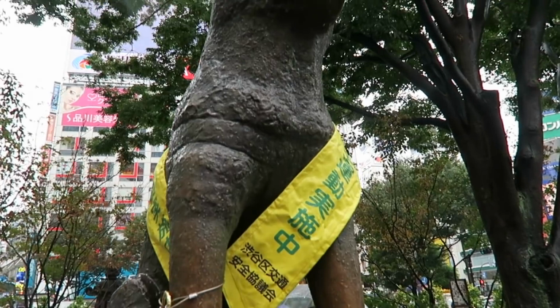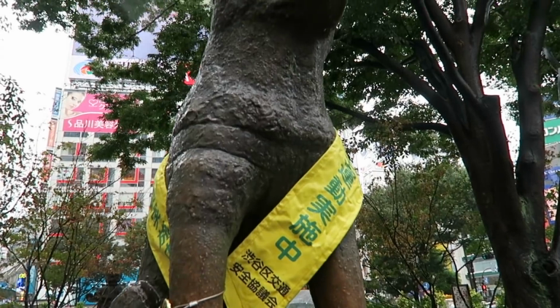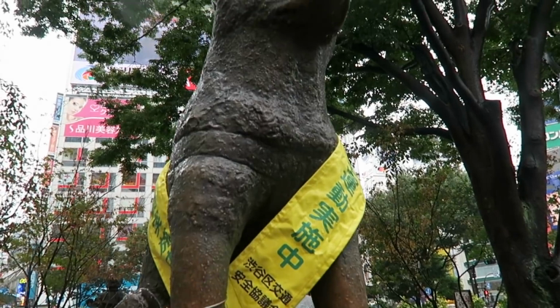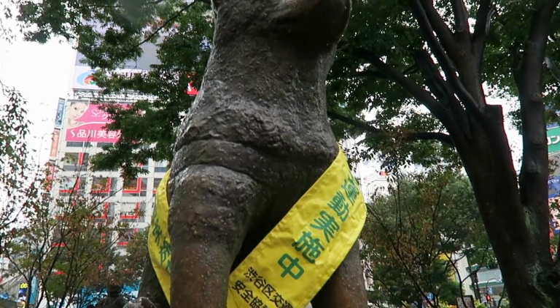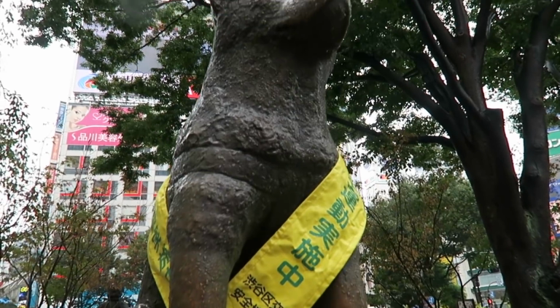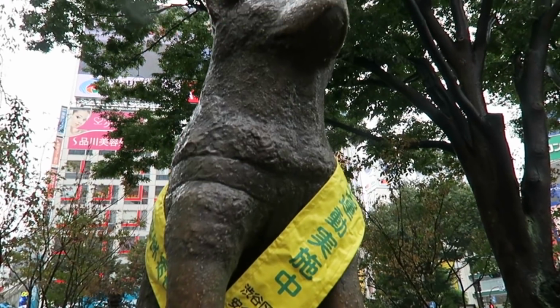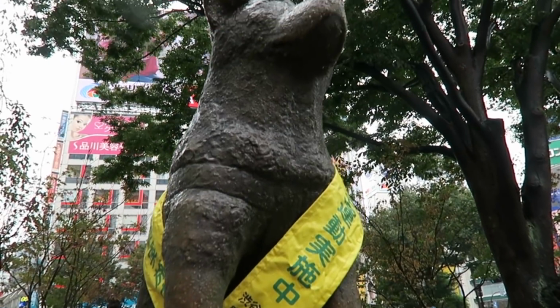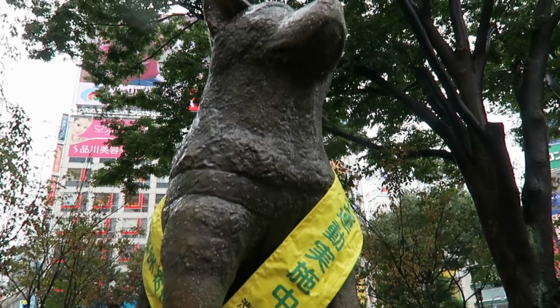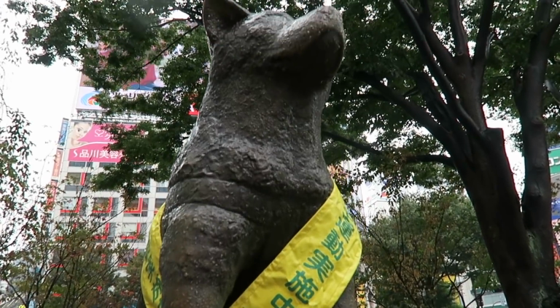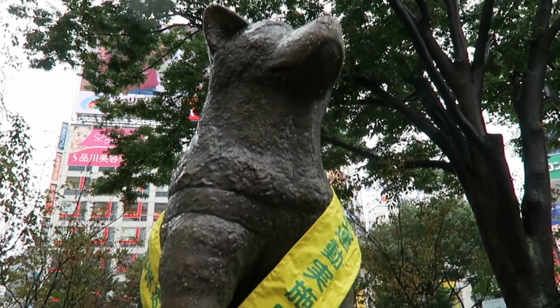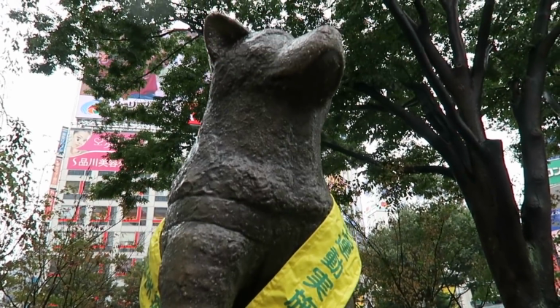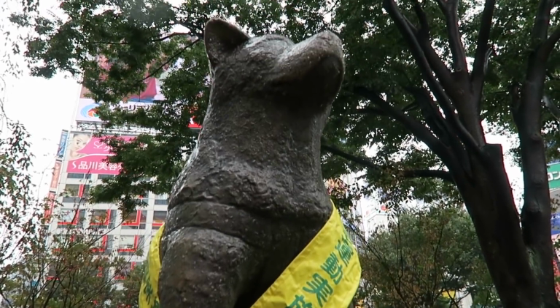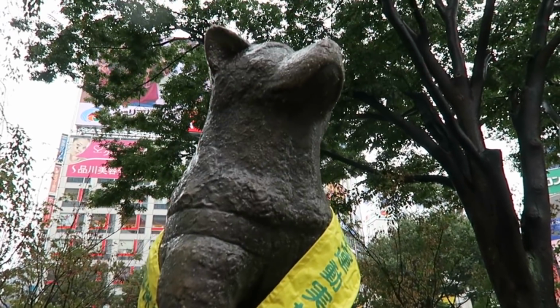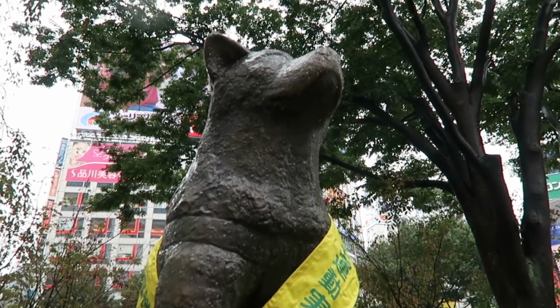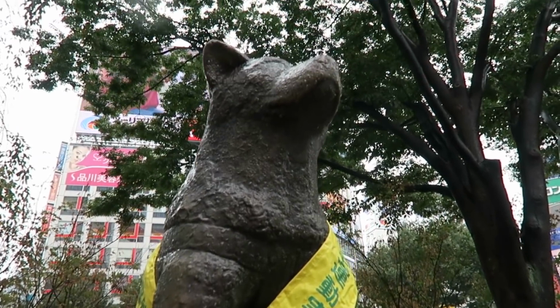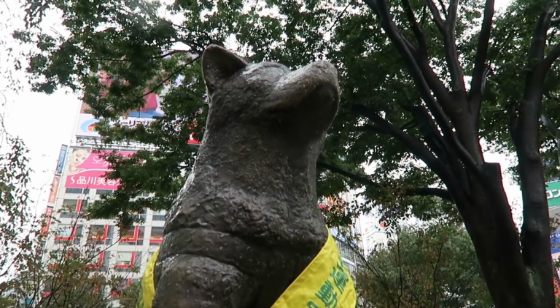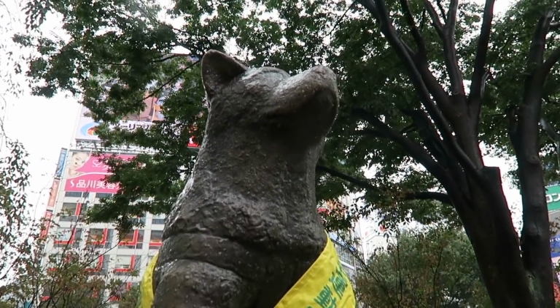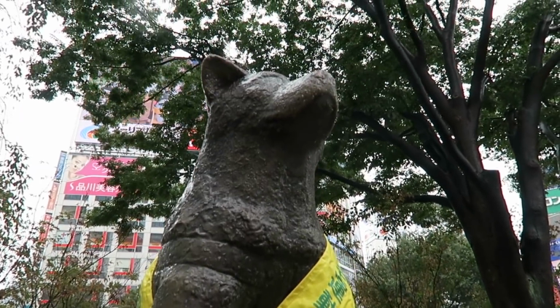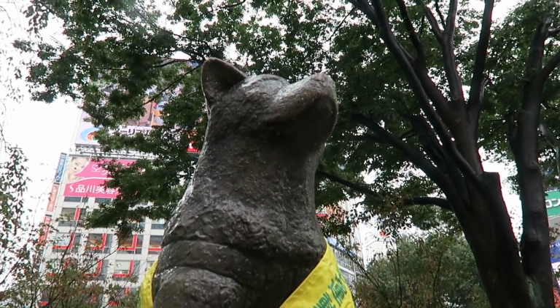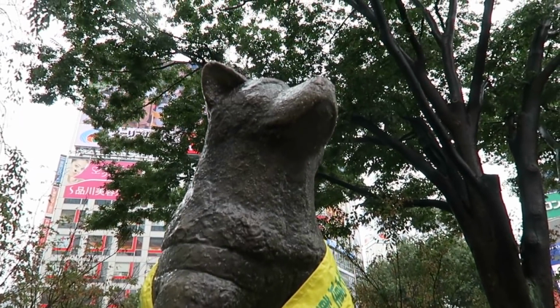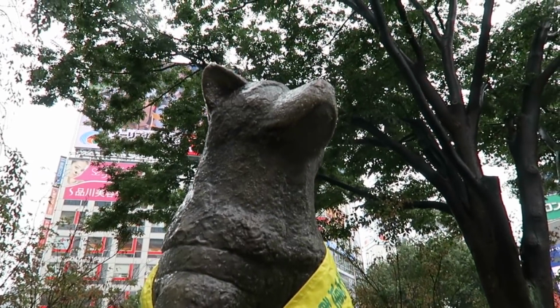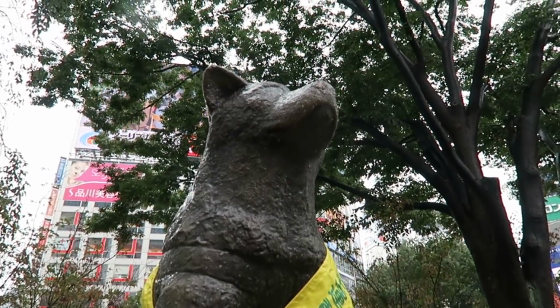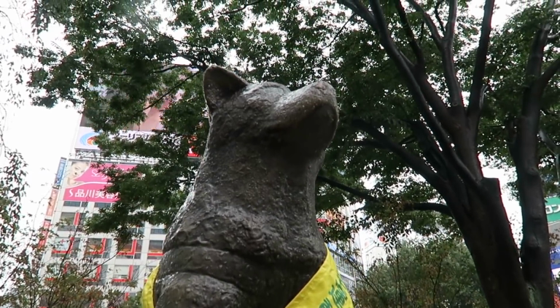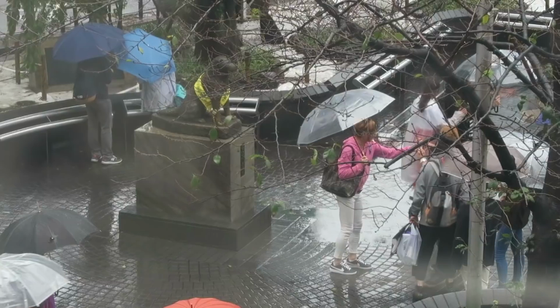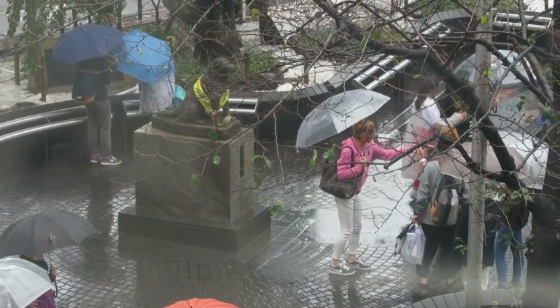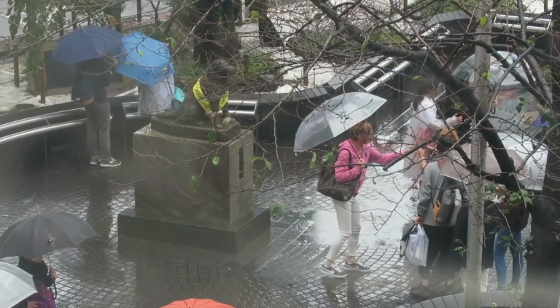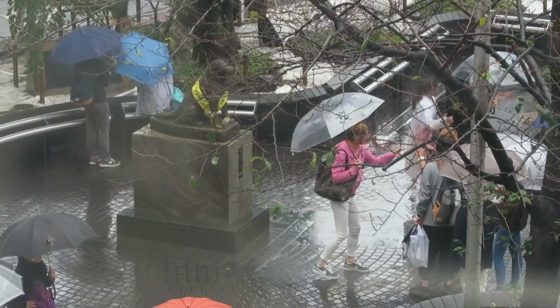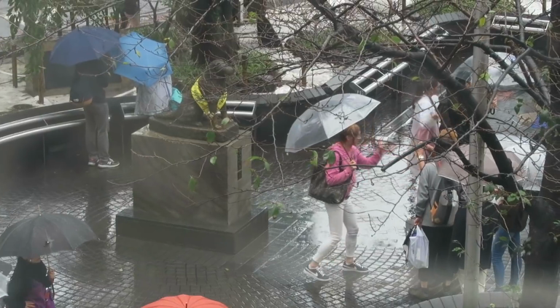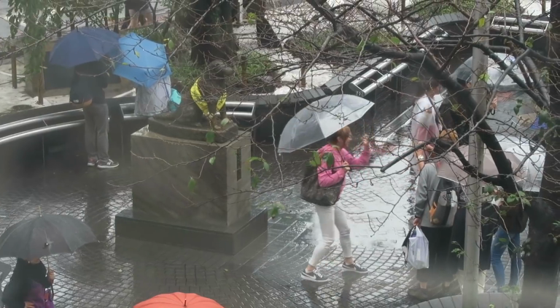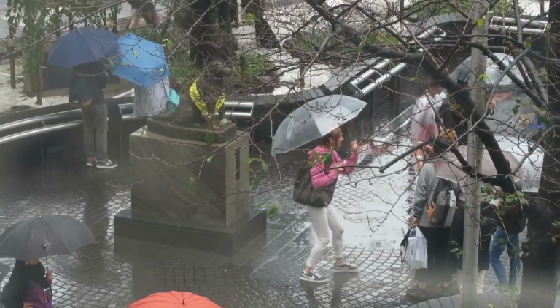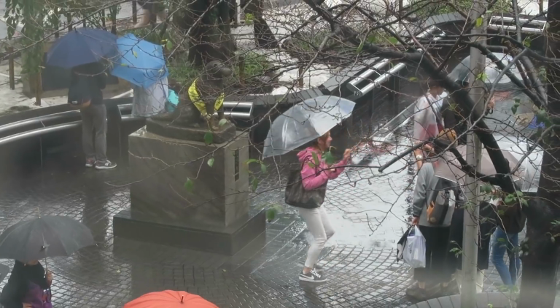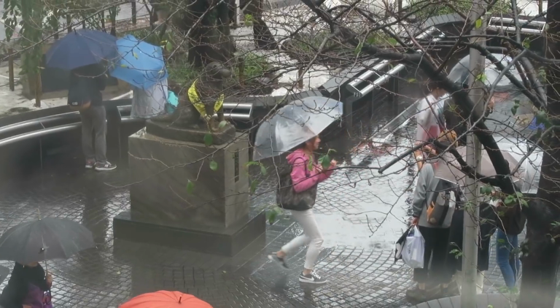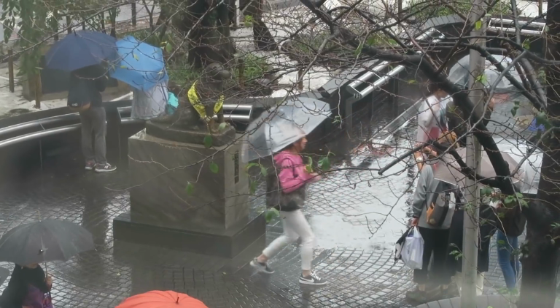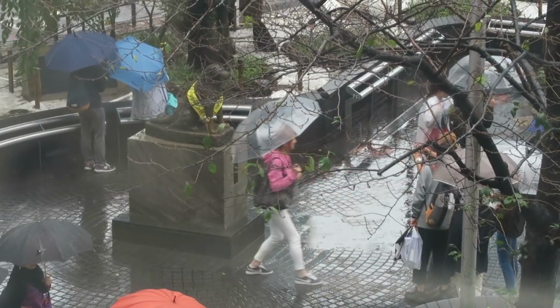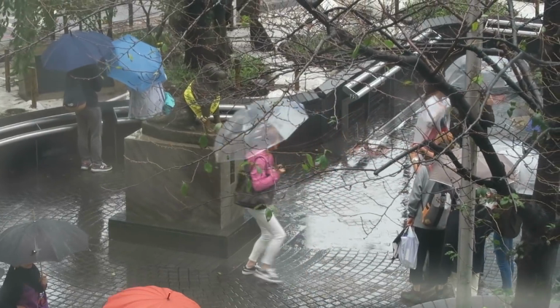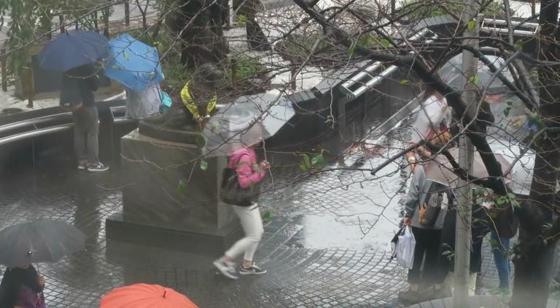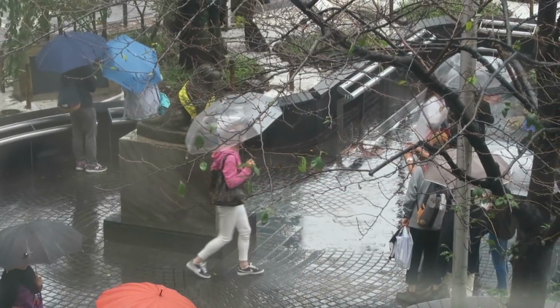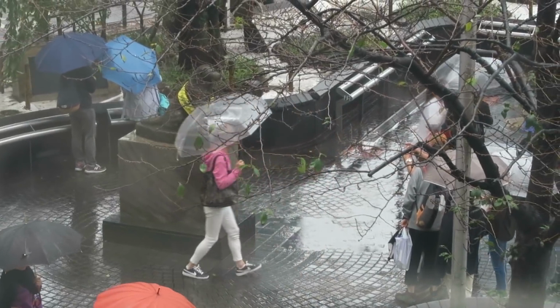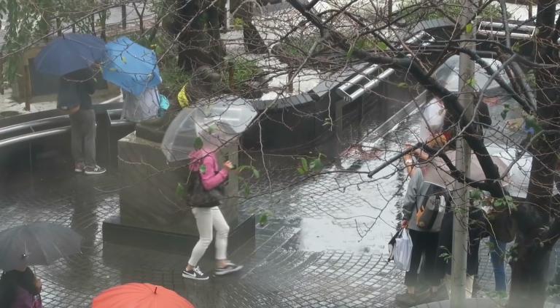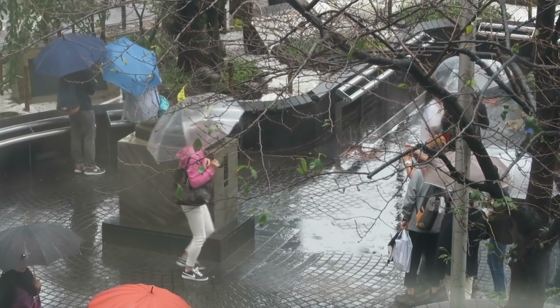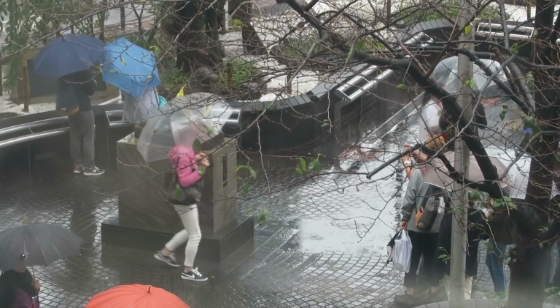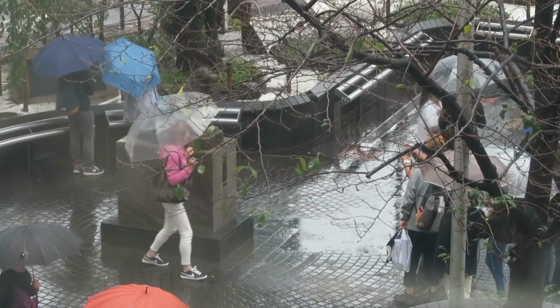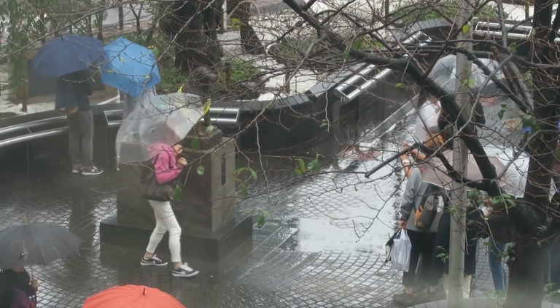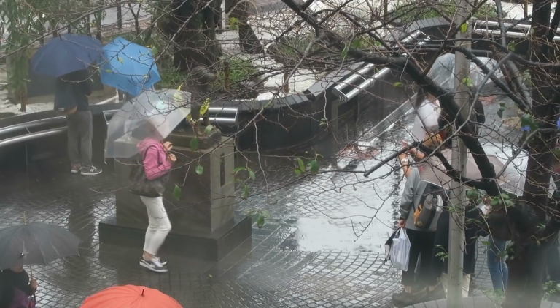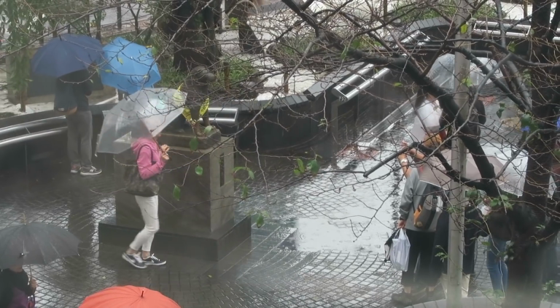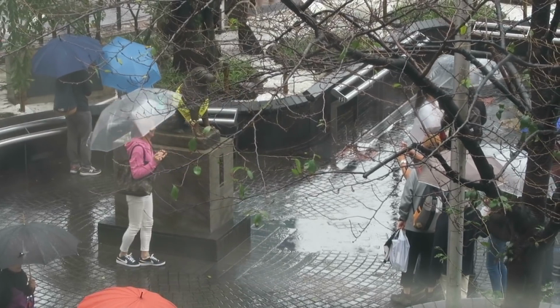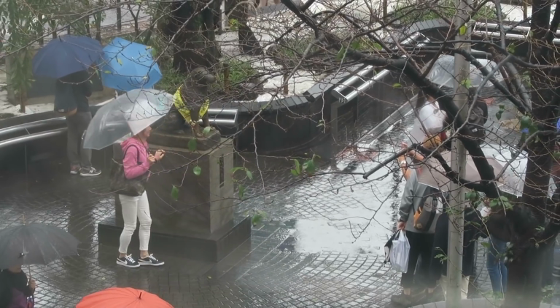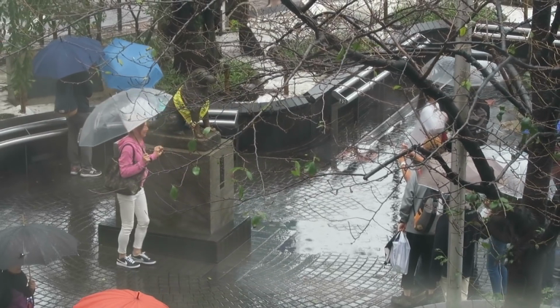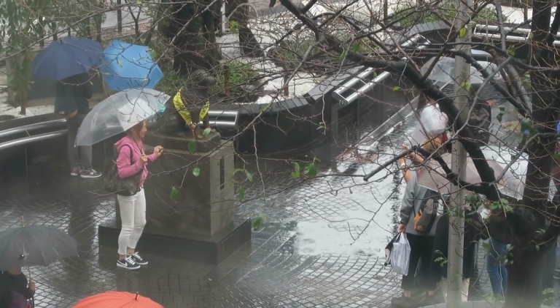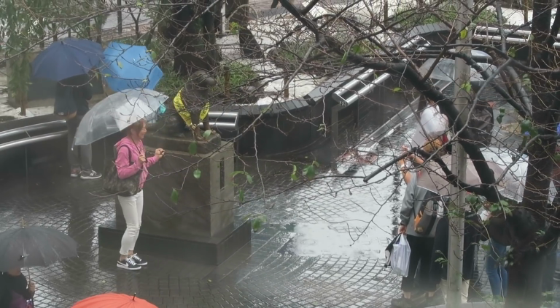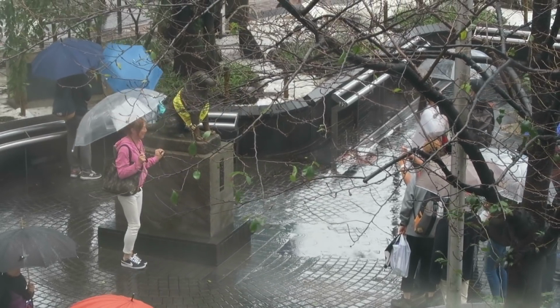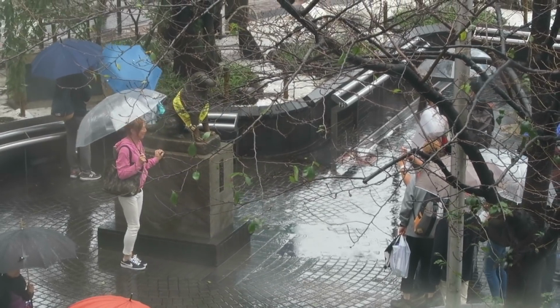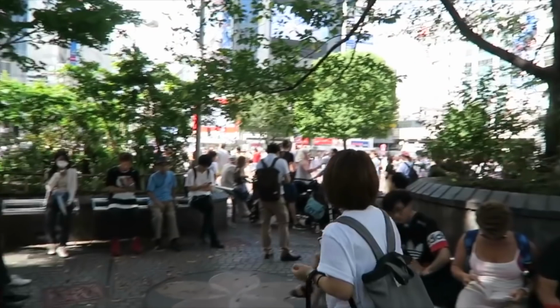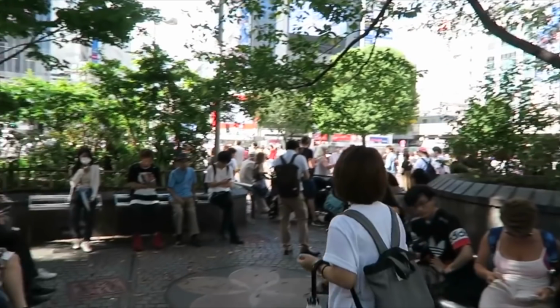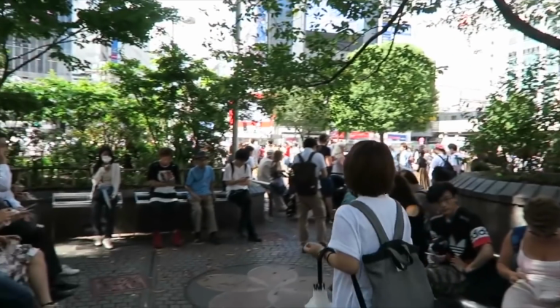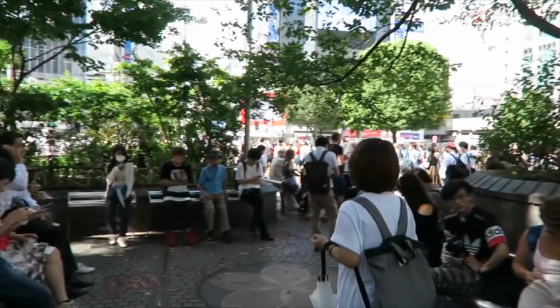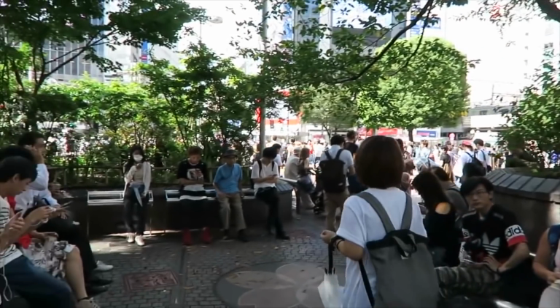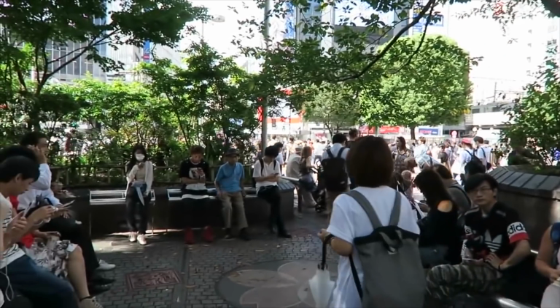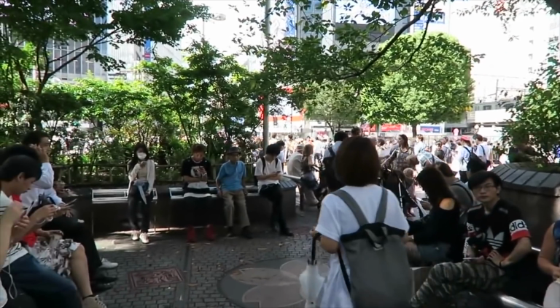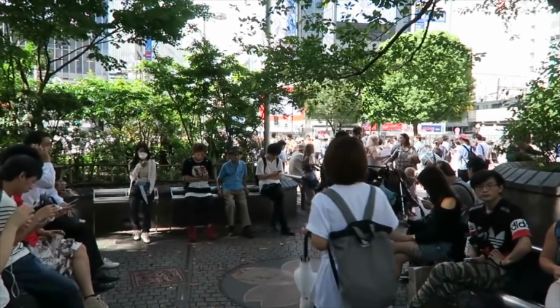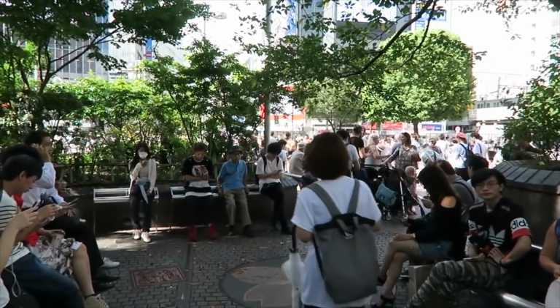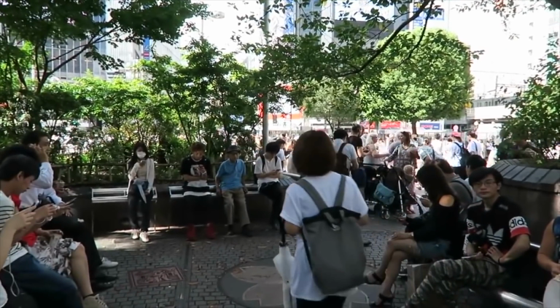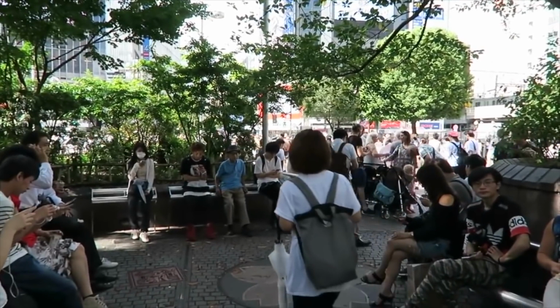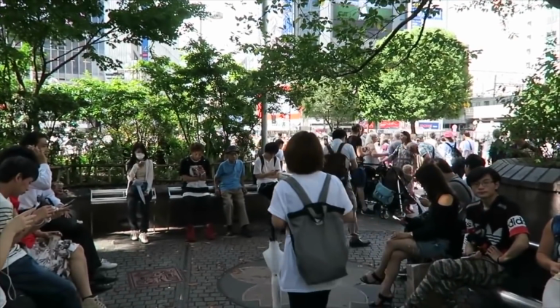Hachiko is usually one of the most crowded meeting spots in Shibuya, so if you're looking to meet up with friends for a day of fun, this spot would probably not be it.